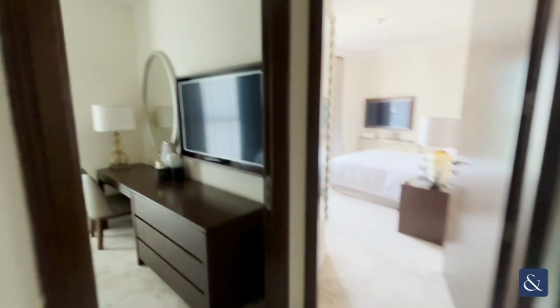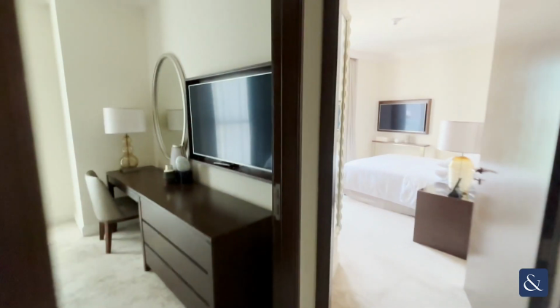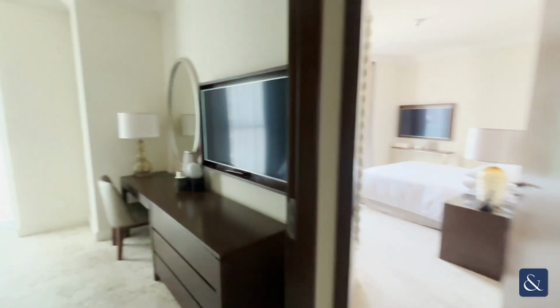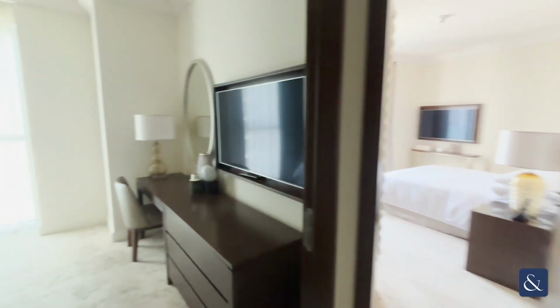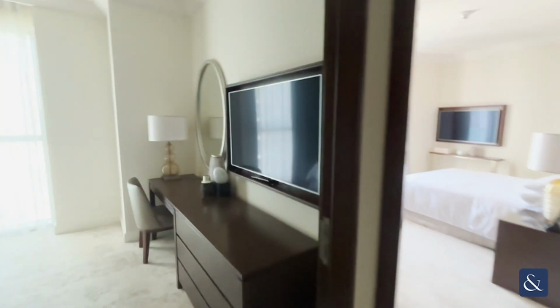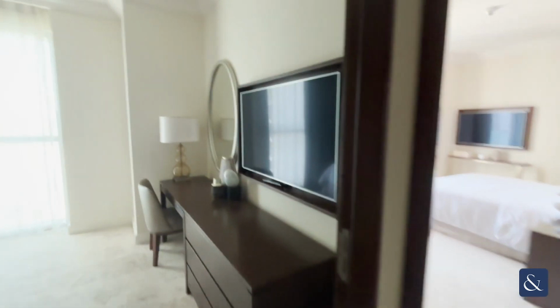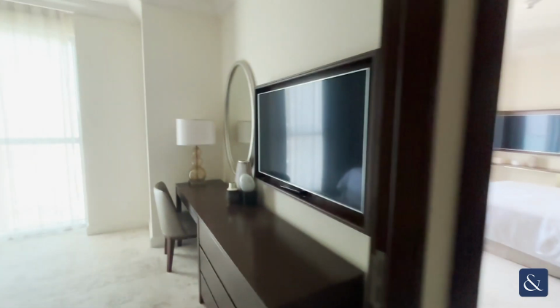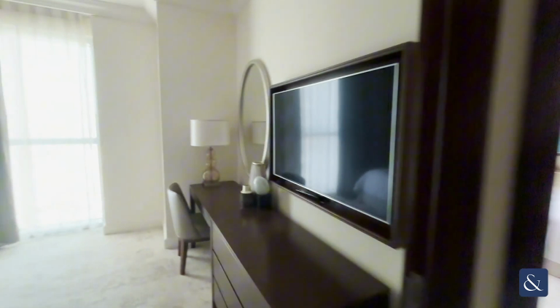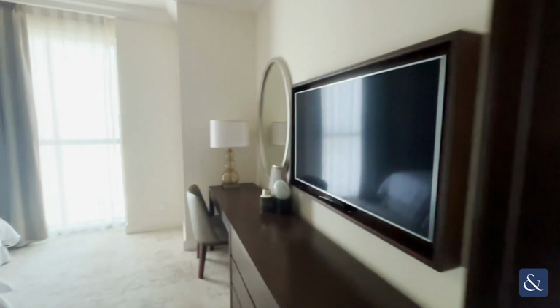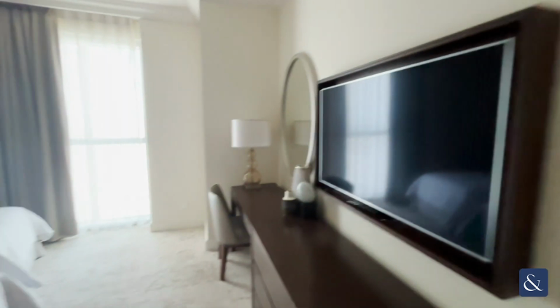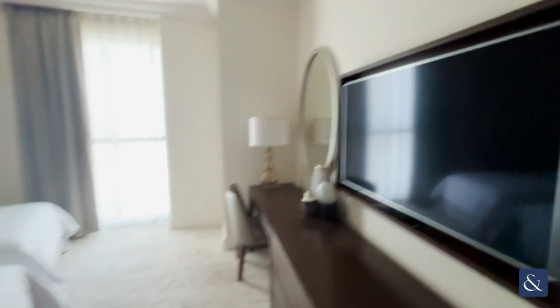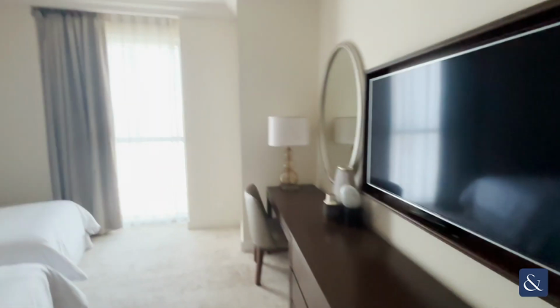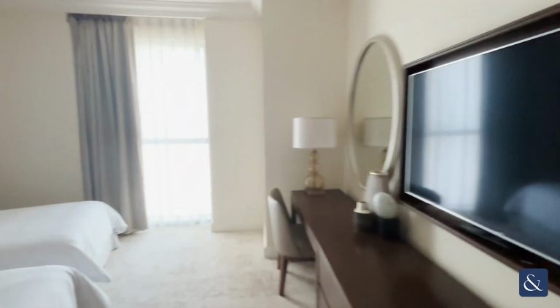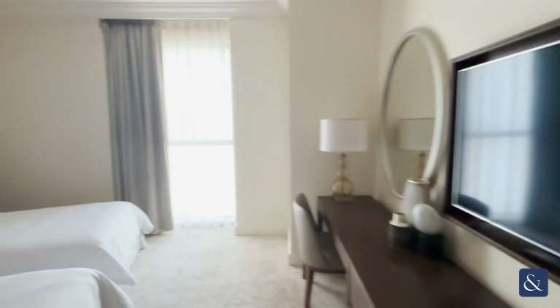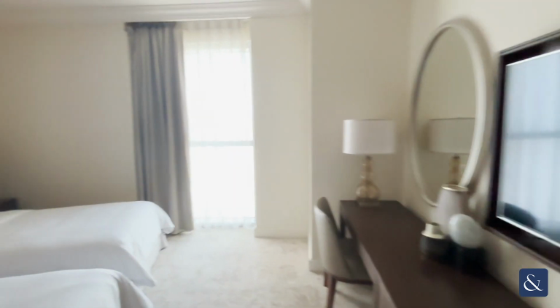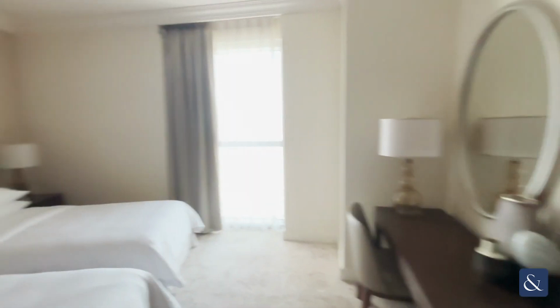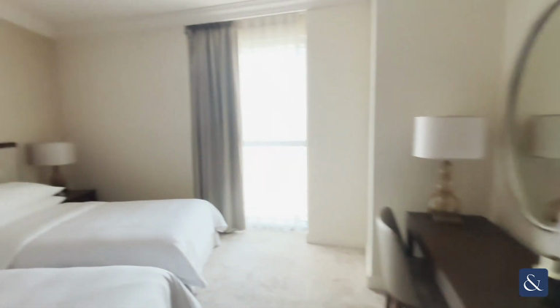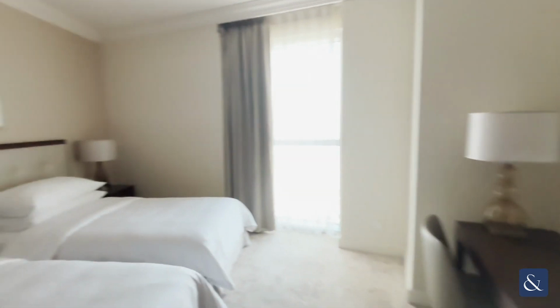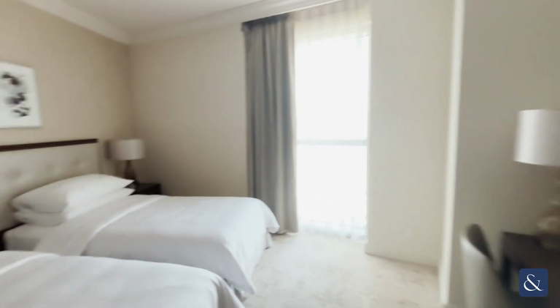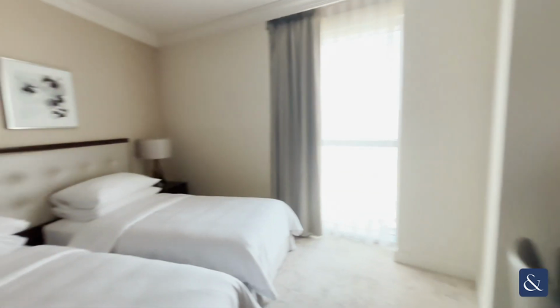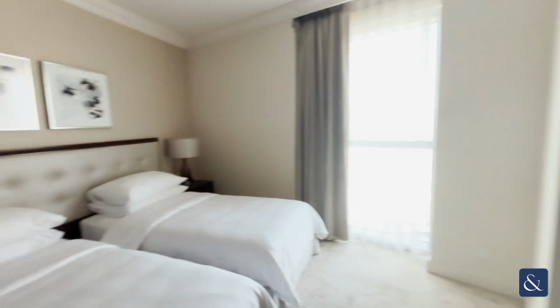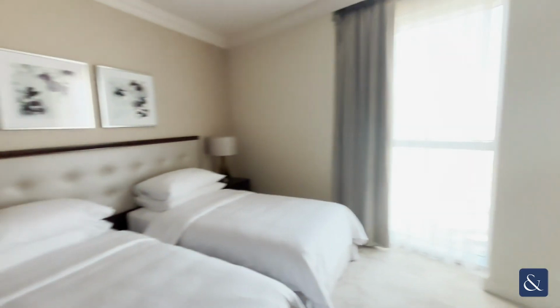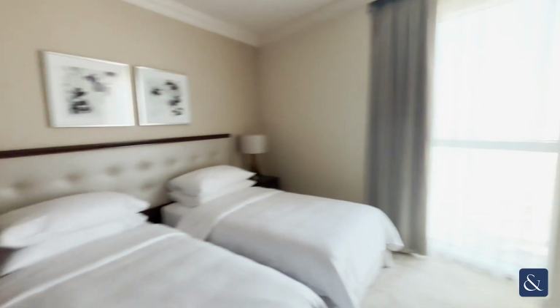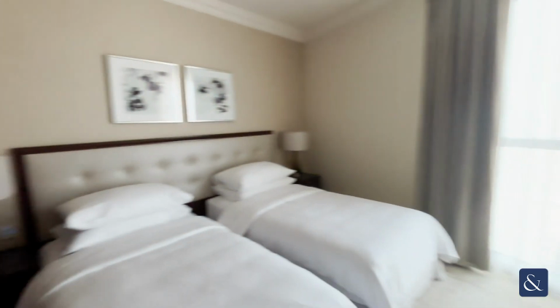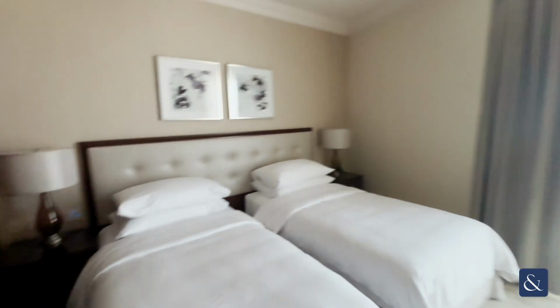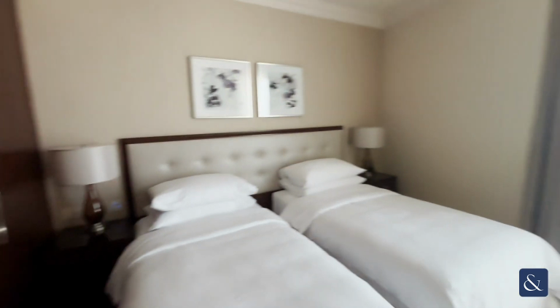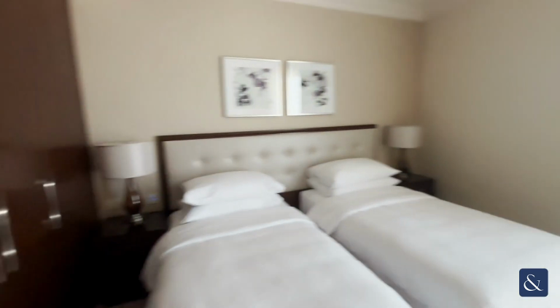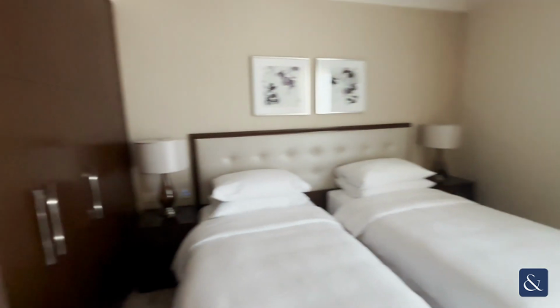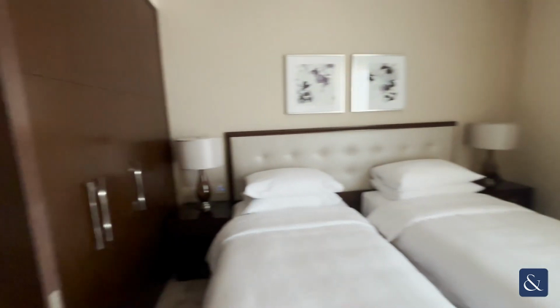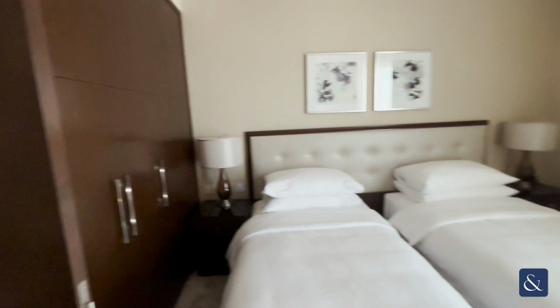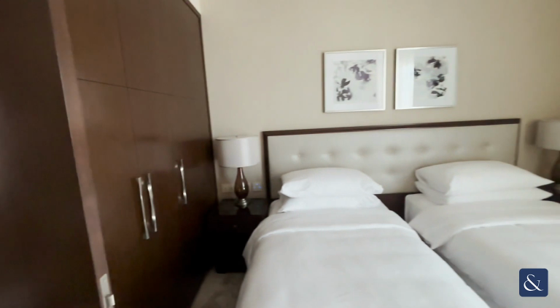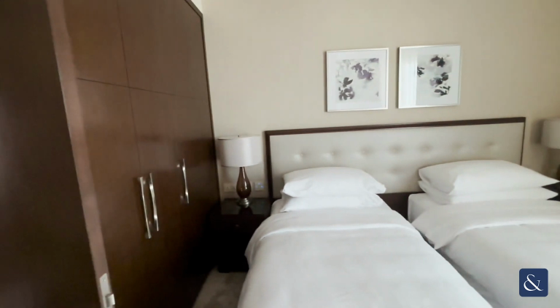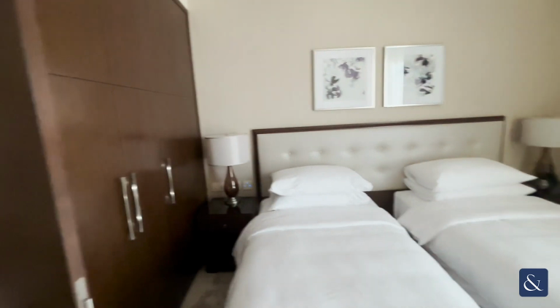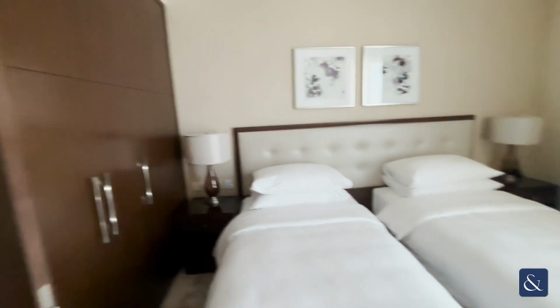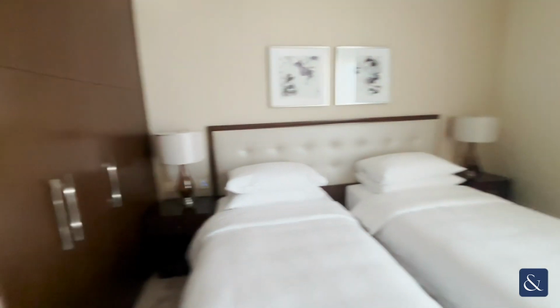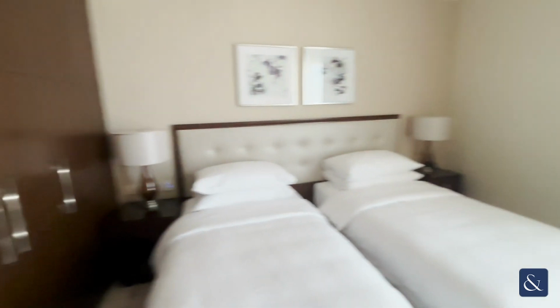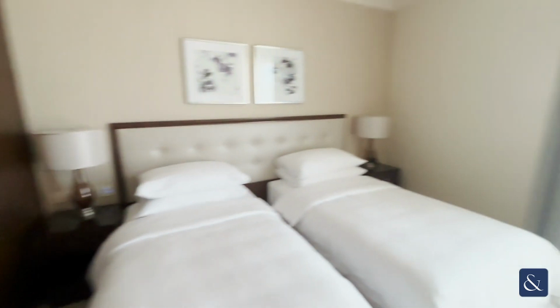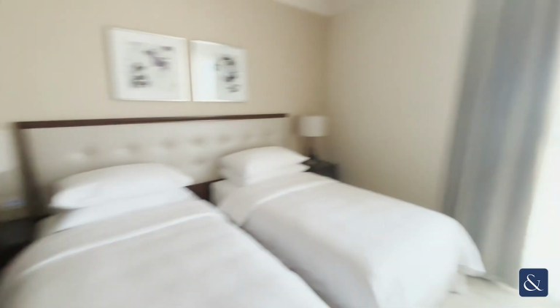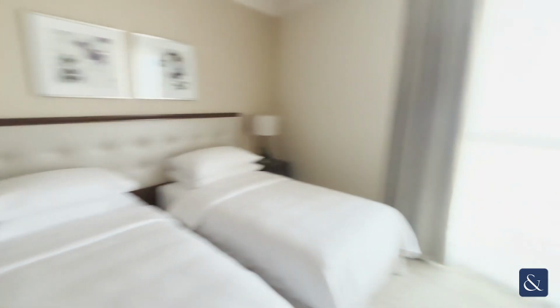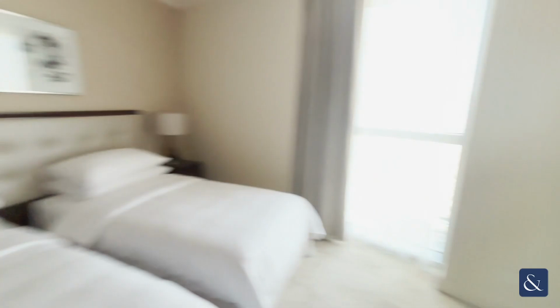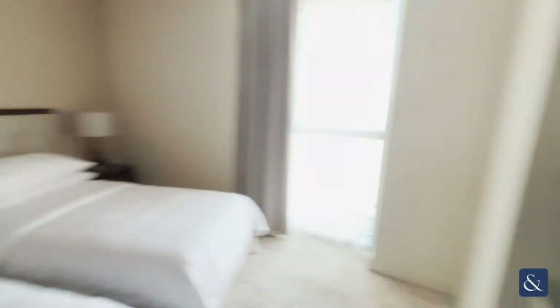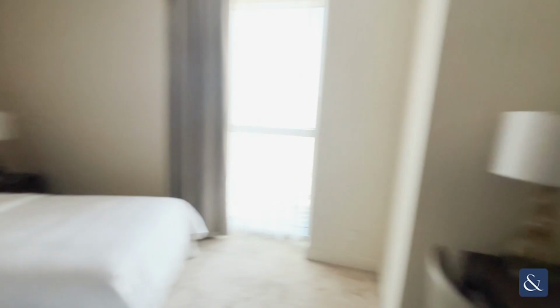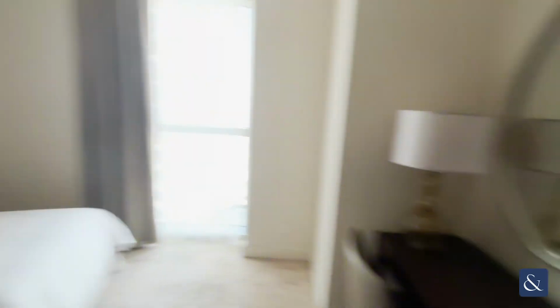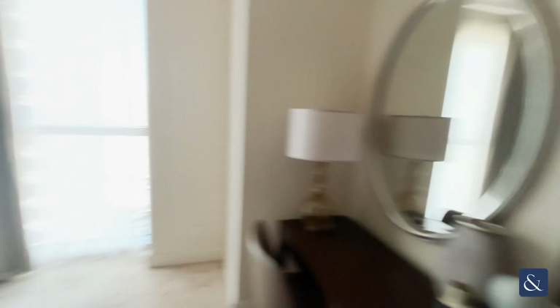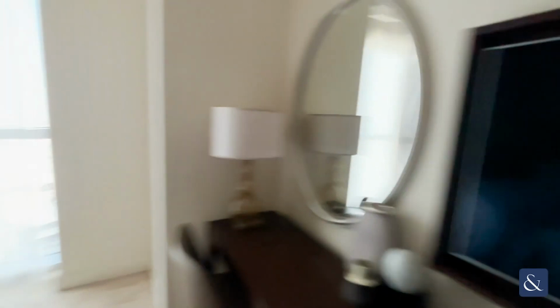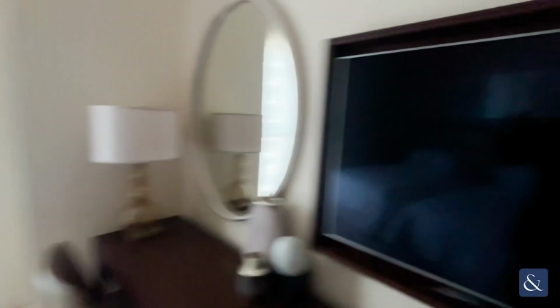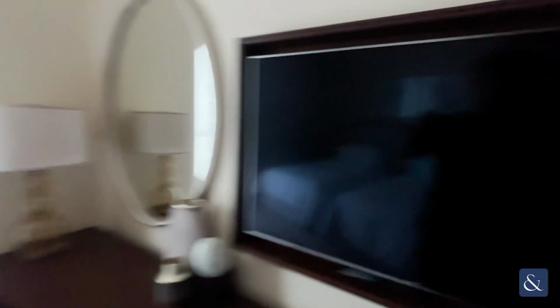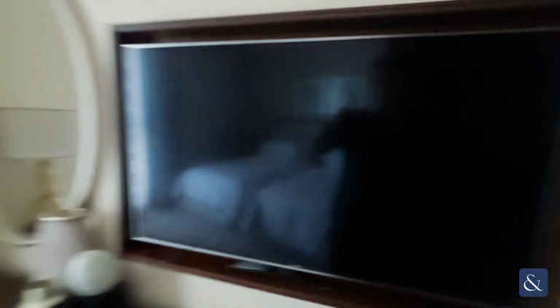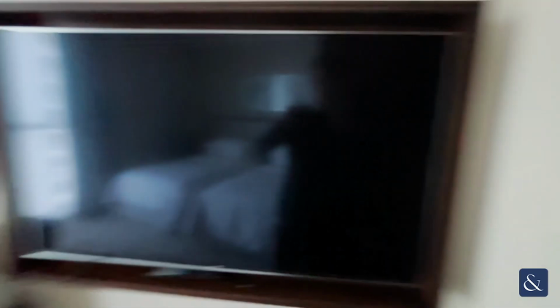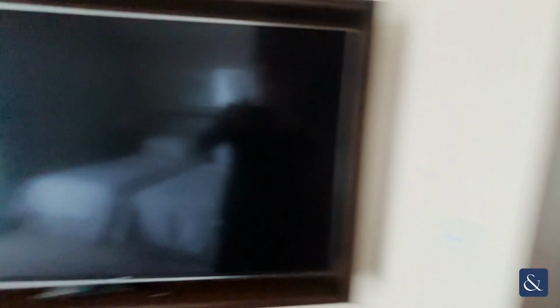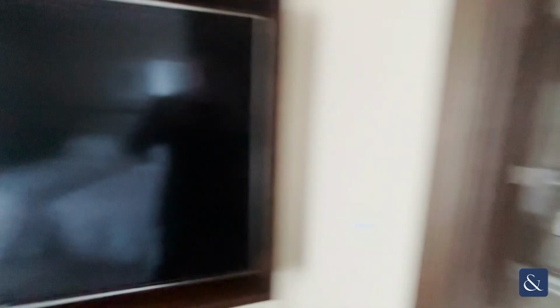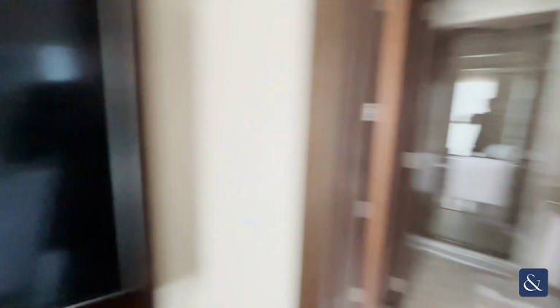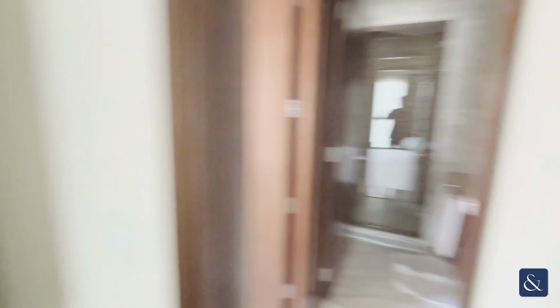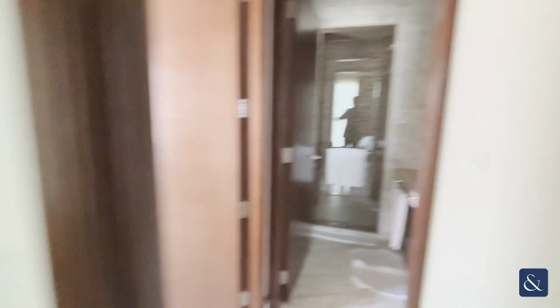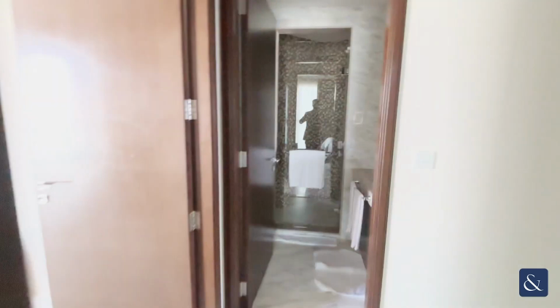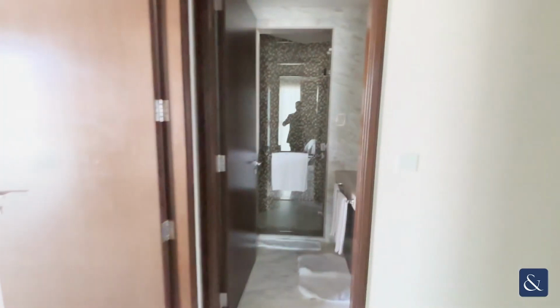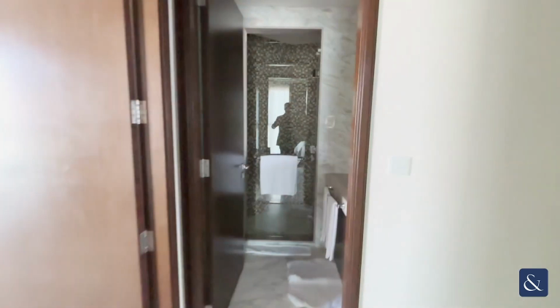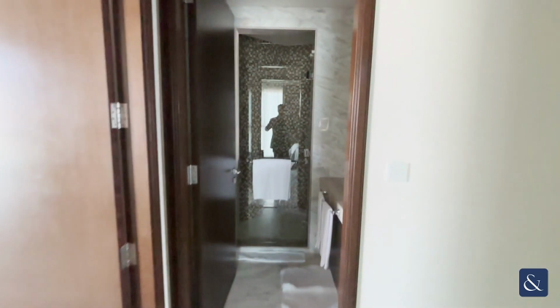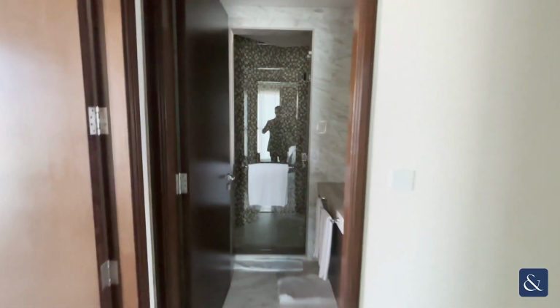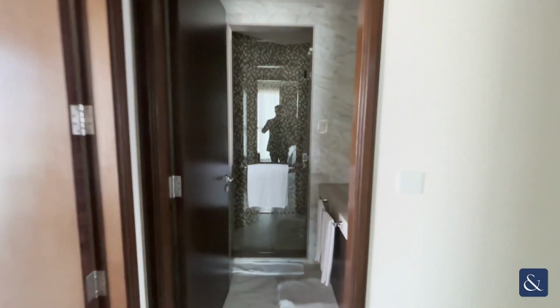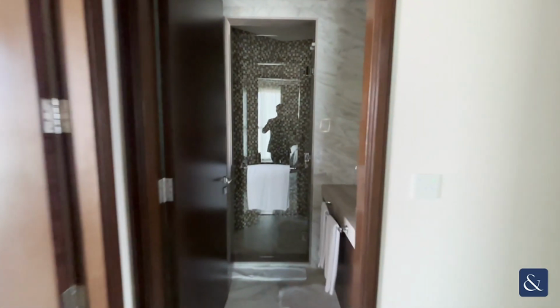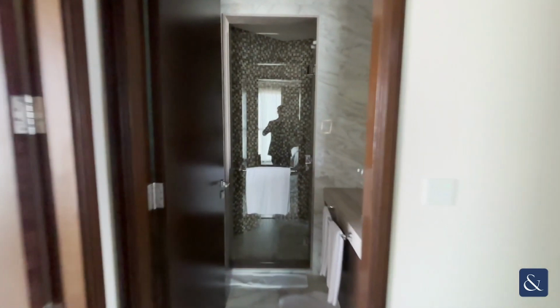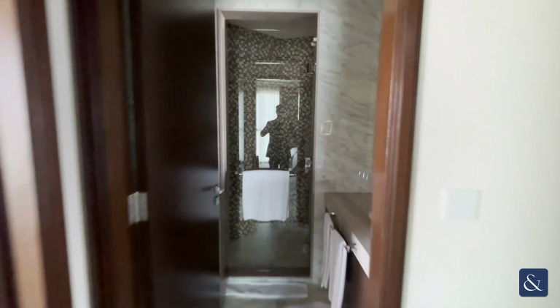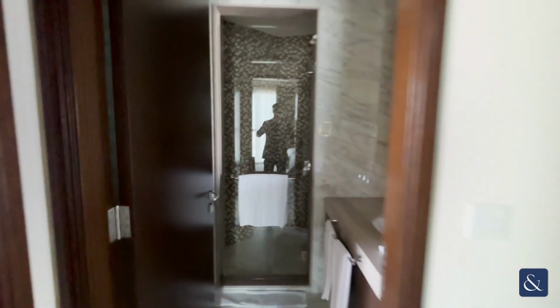When you first come into the unit you would have noticed that there's the maid room on the left hand side along with a guest bathroom on the right hand side.